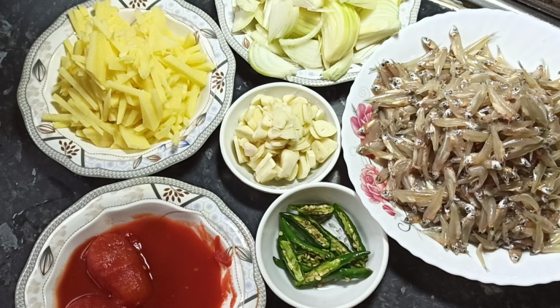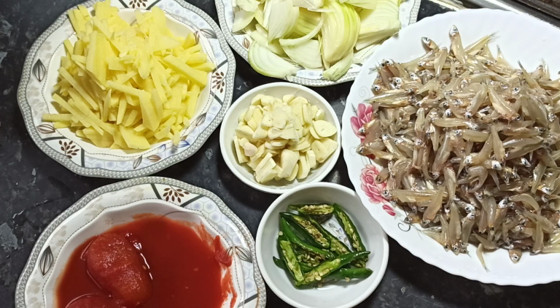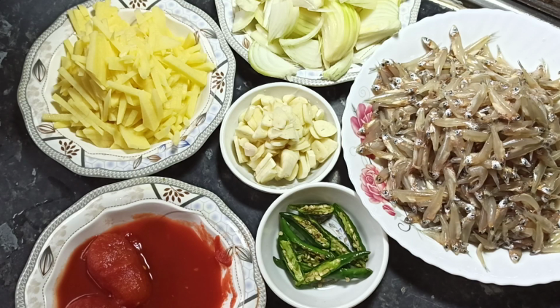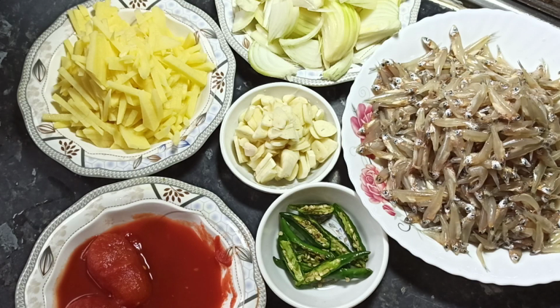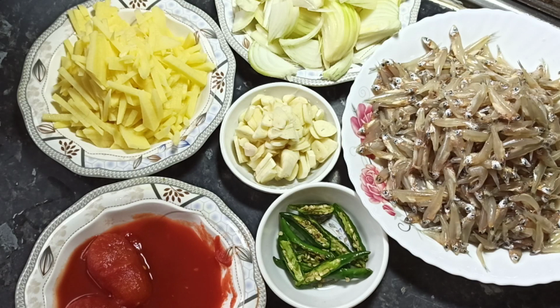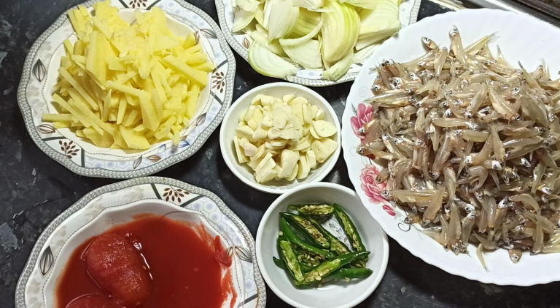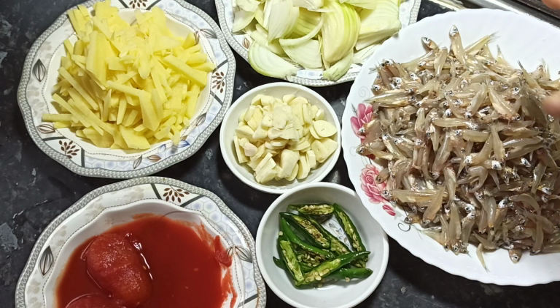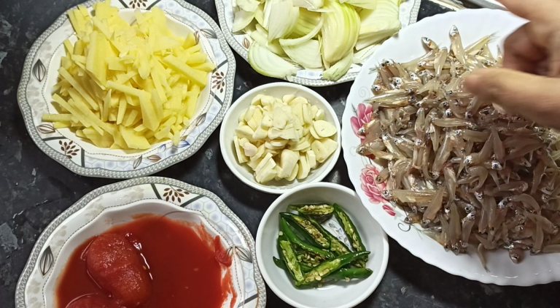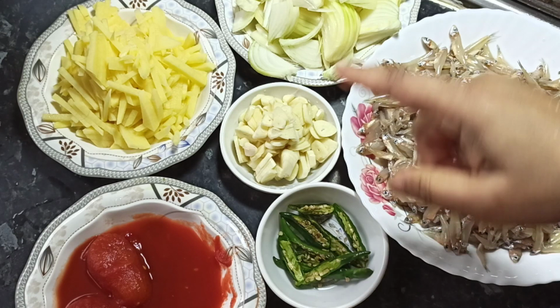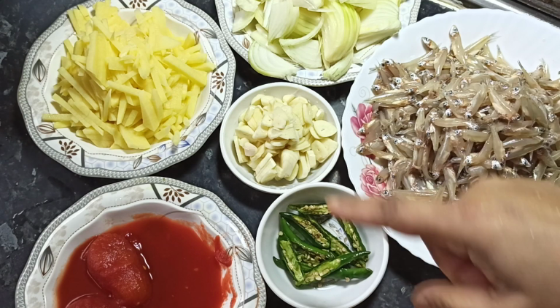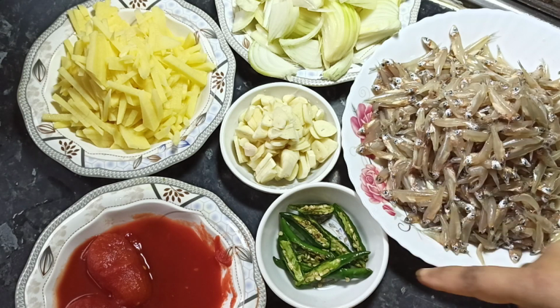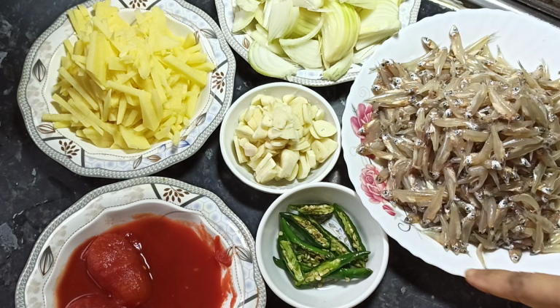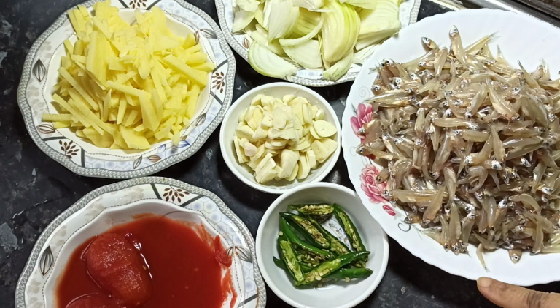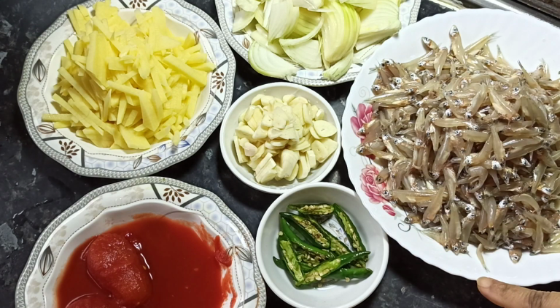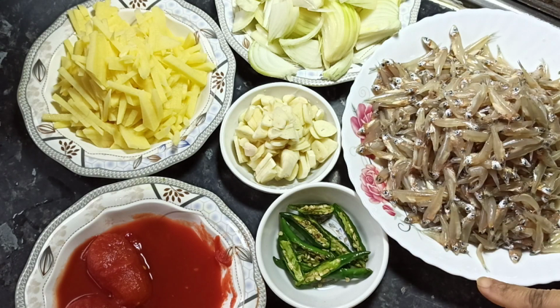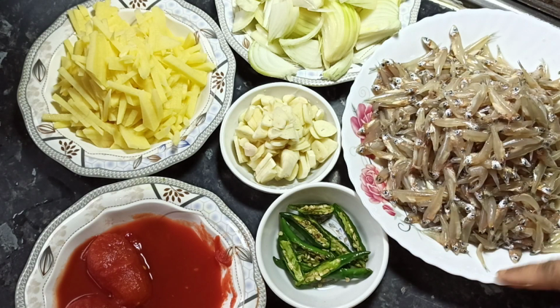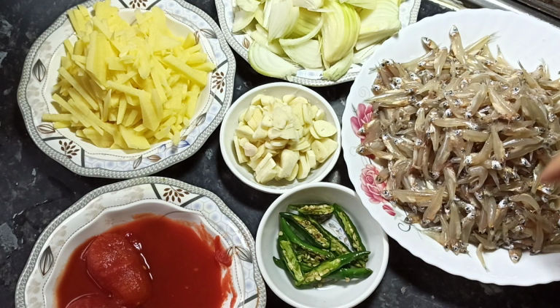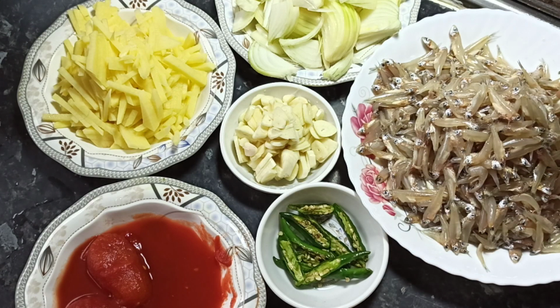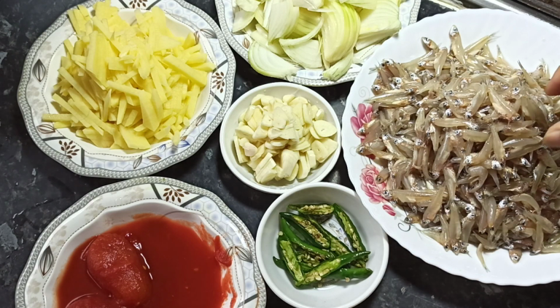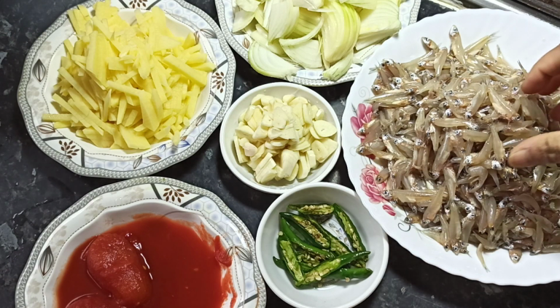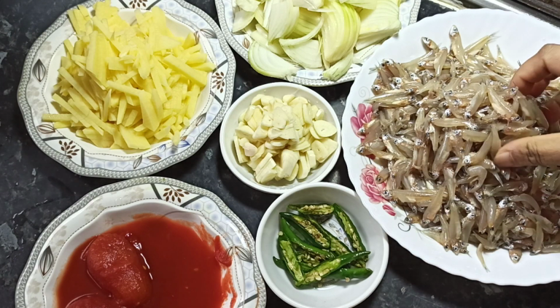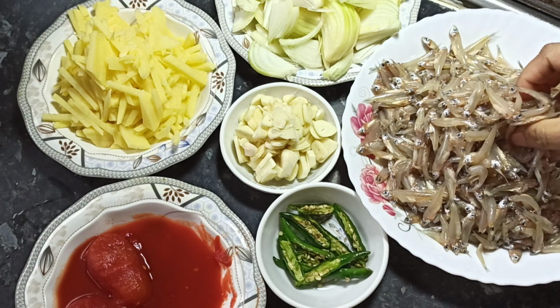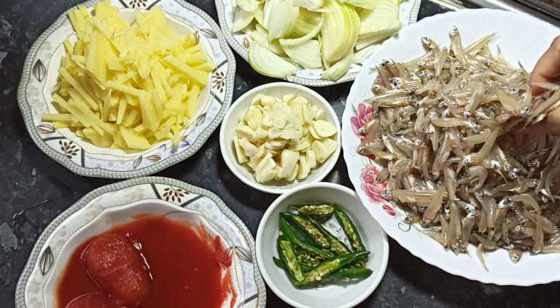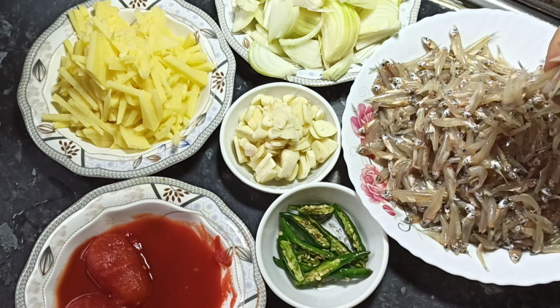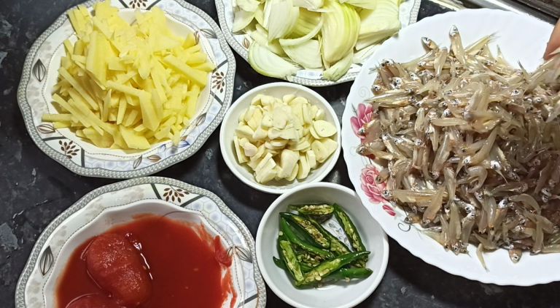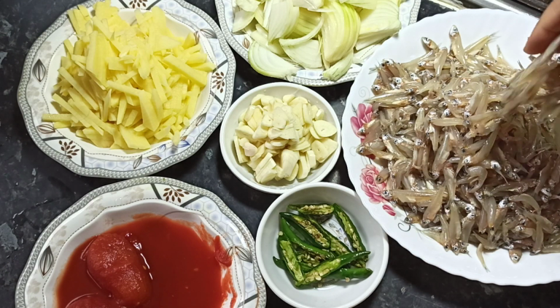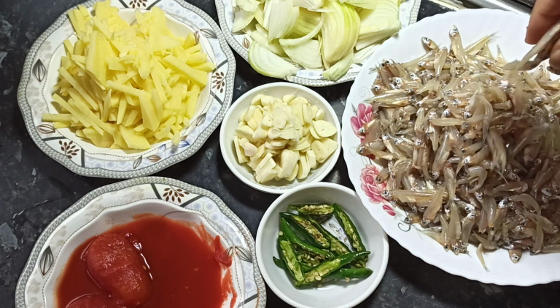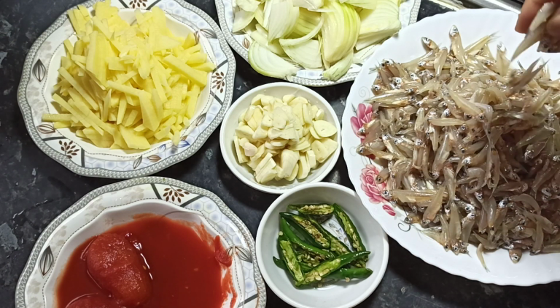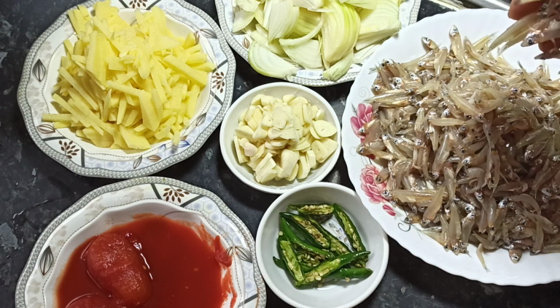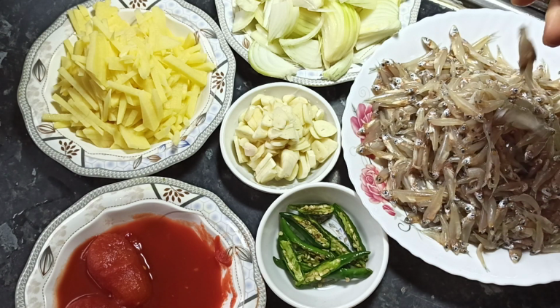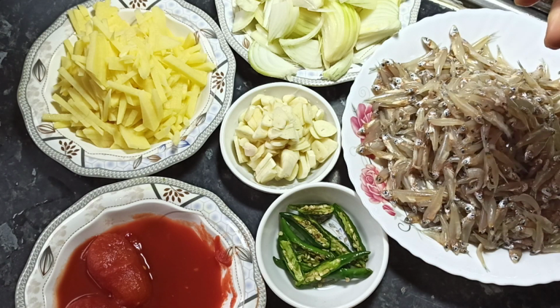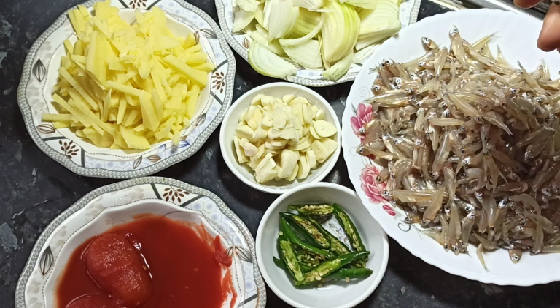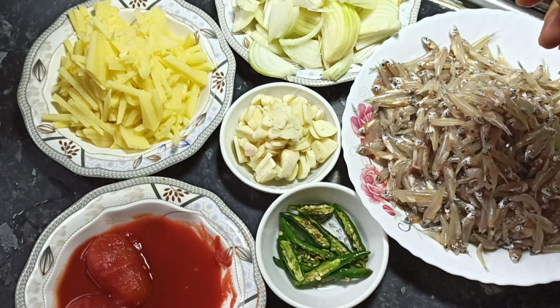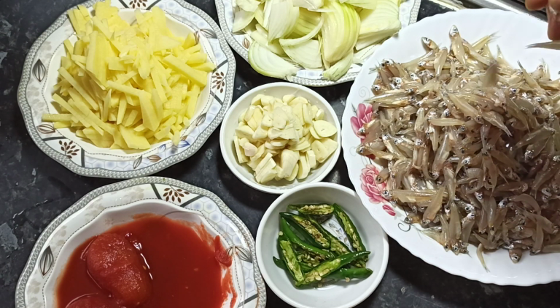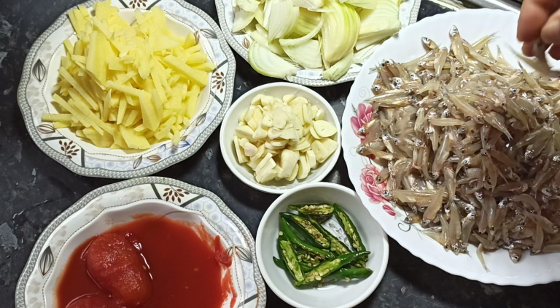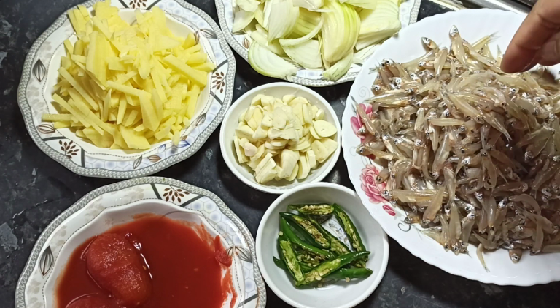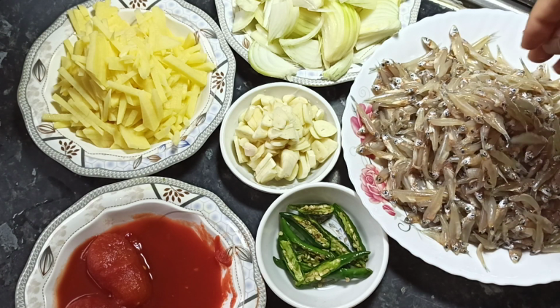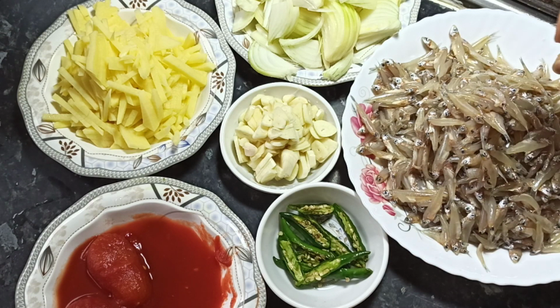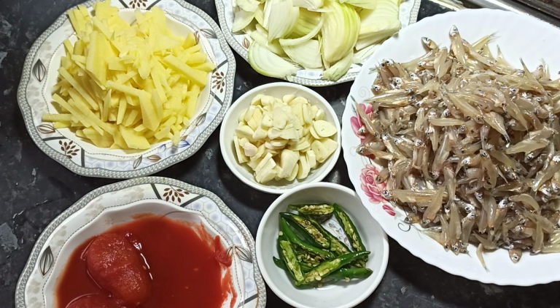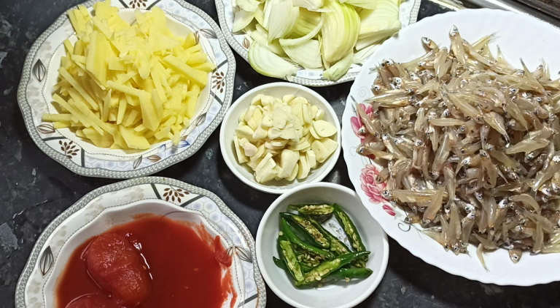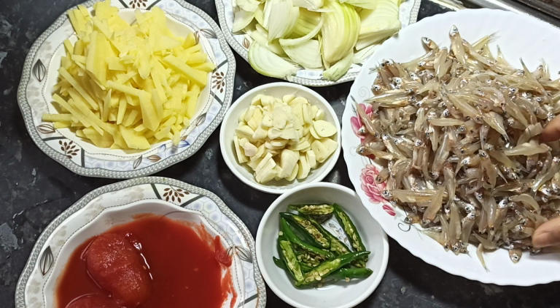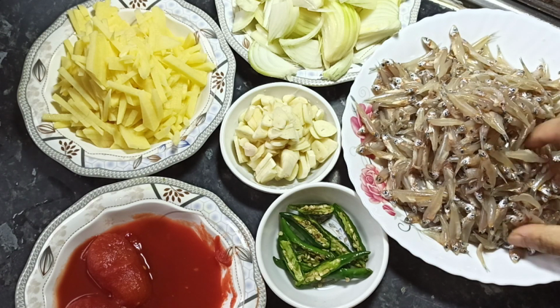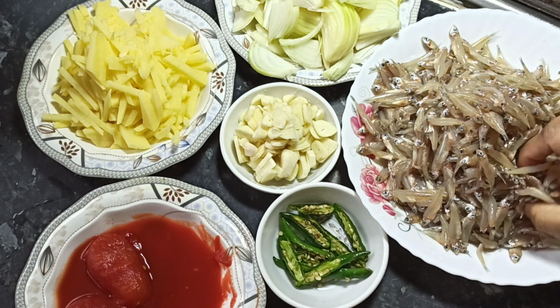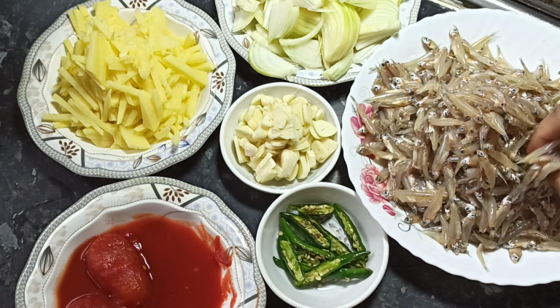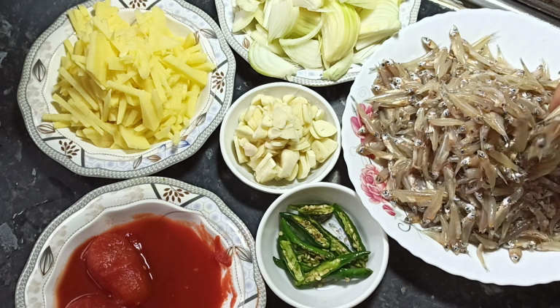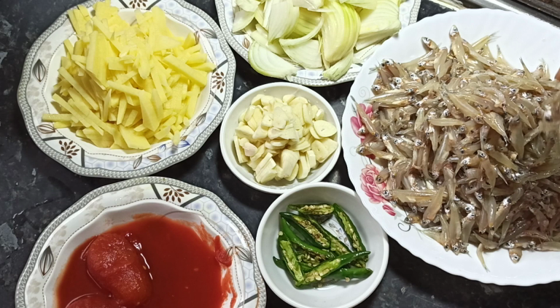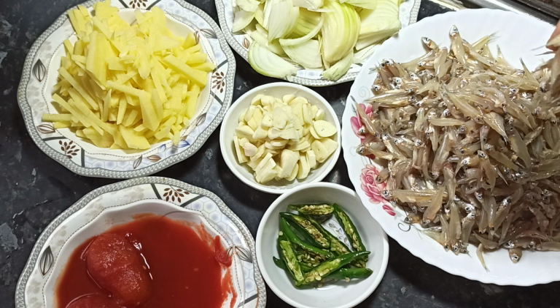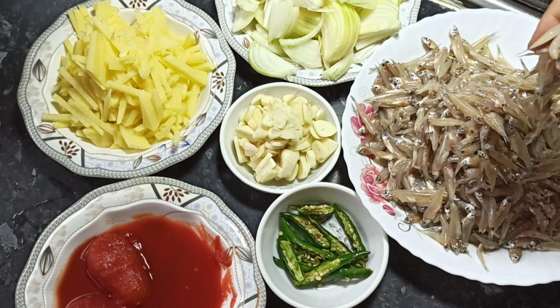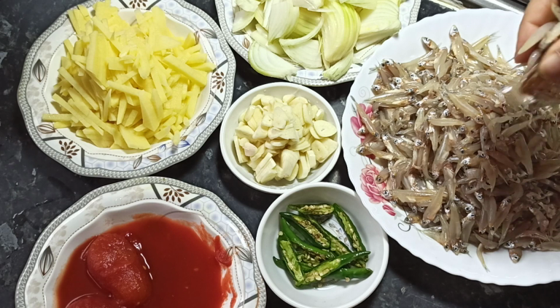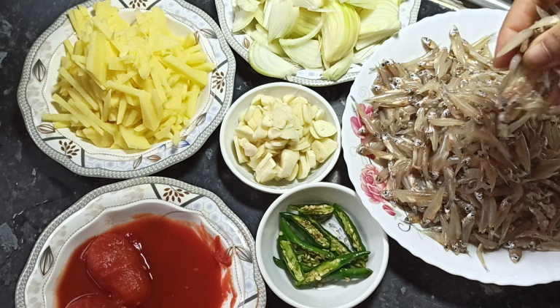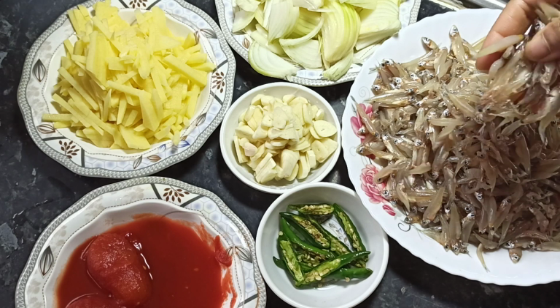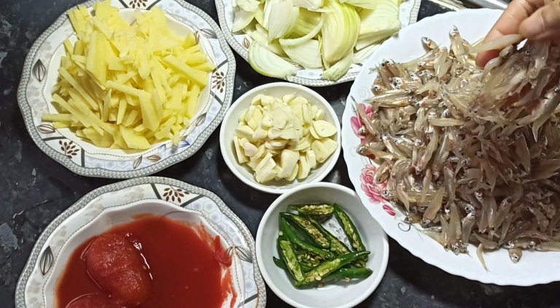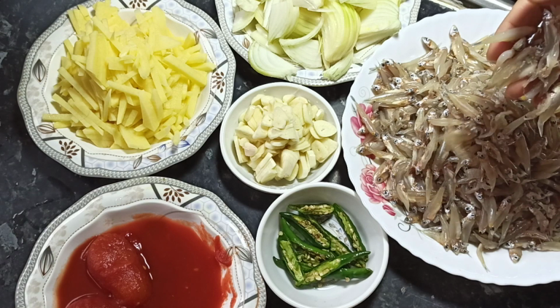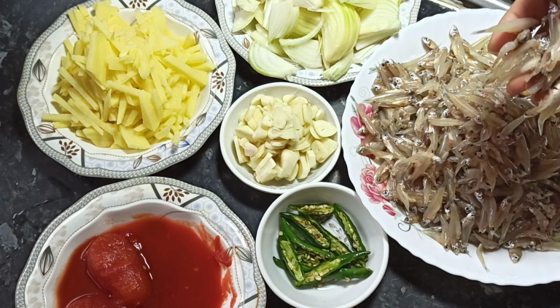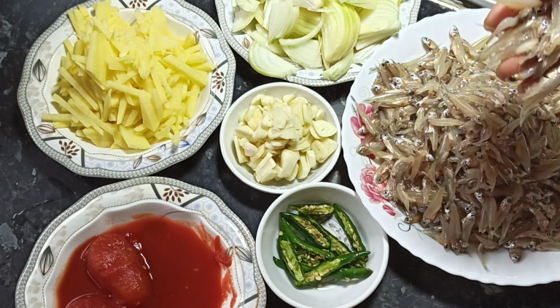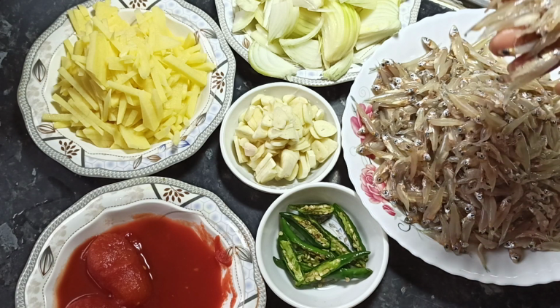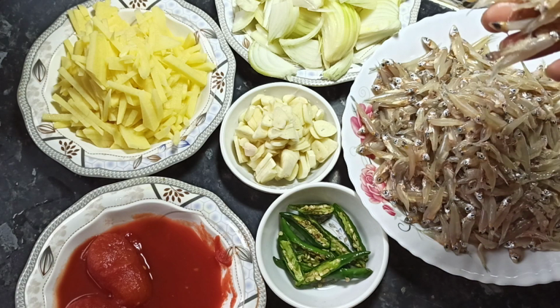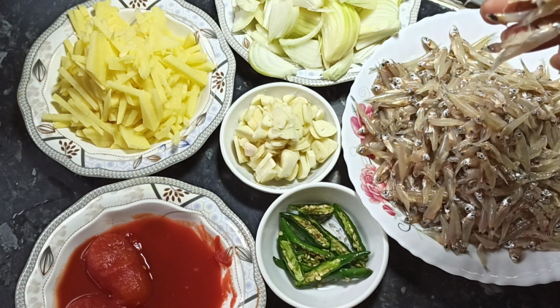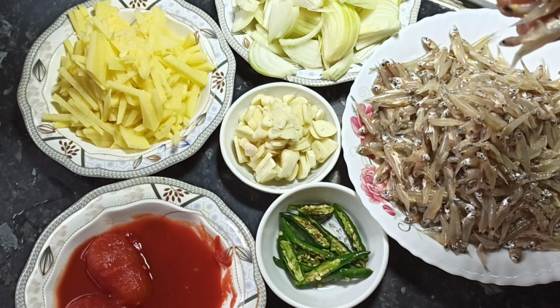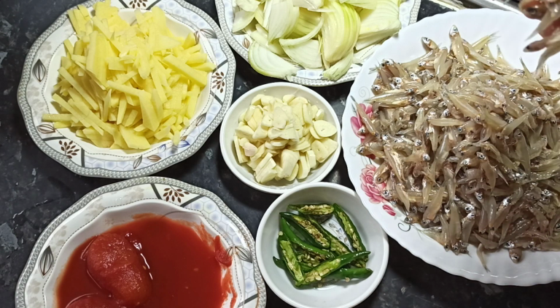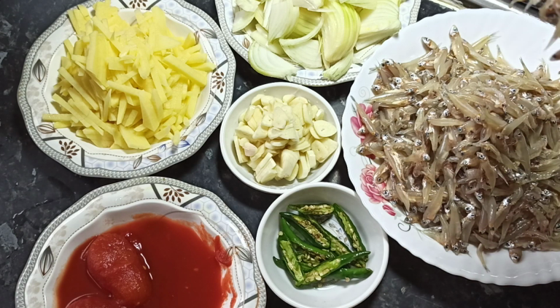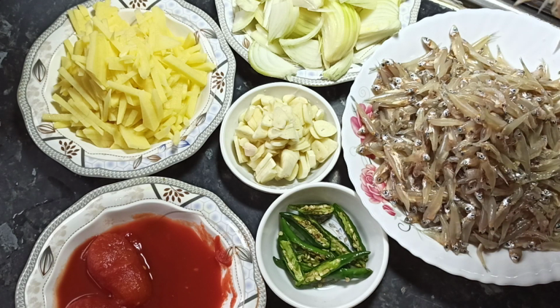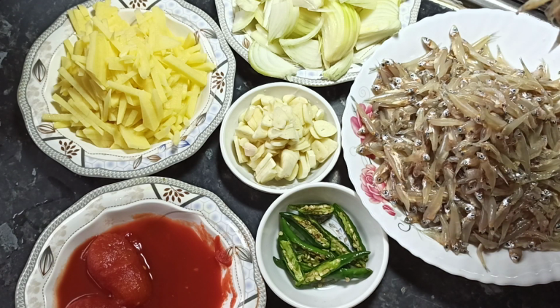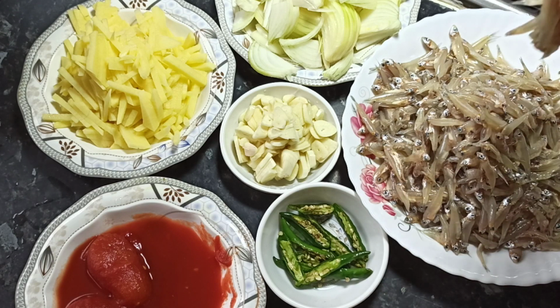Hello, Assalamualaikum, how are you? This recipe is called Kachki. This is very good.